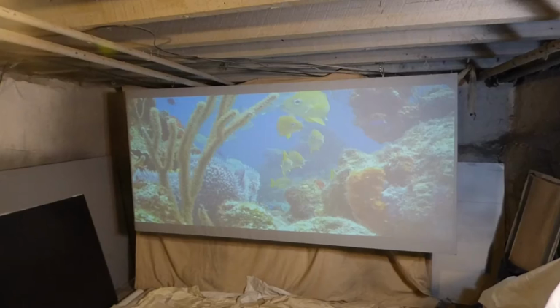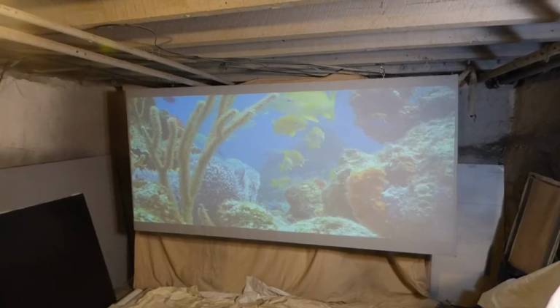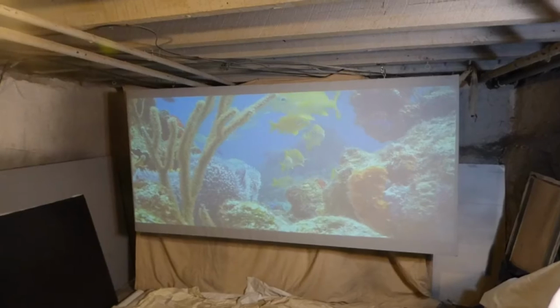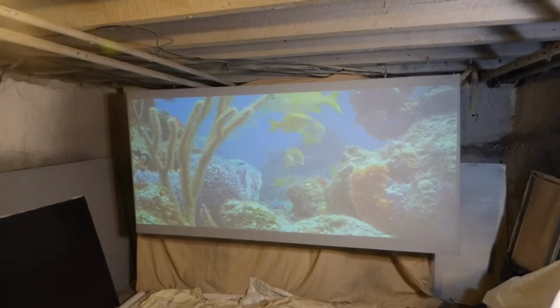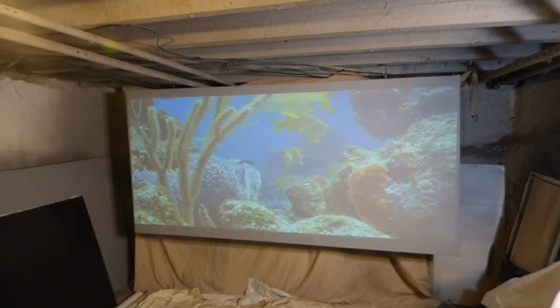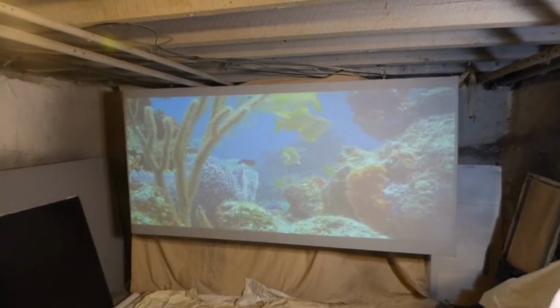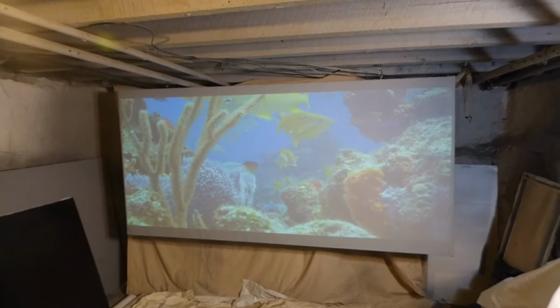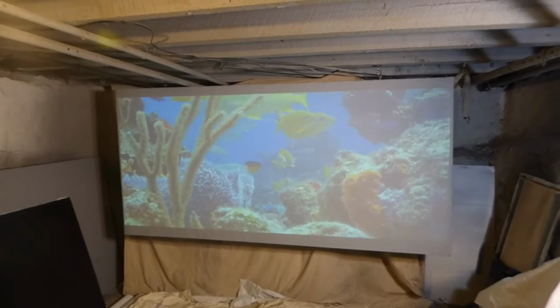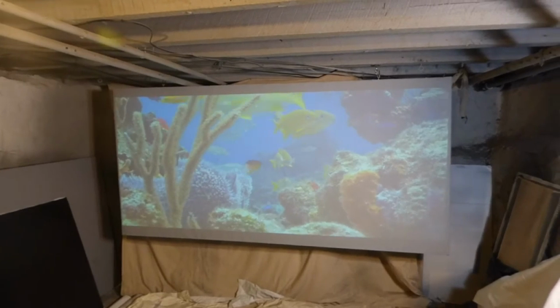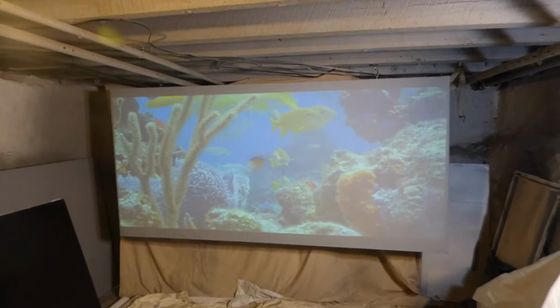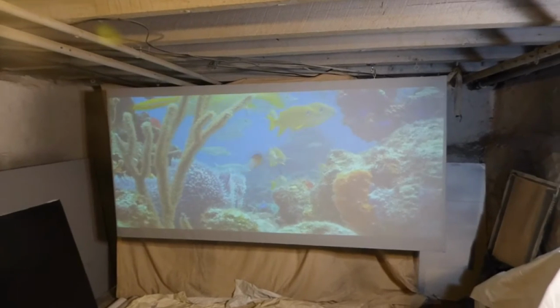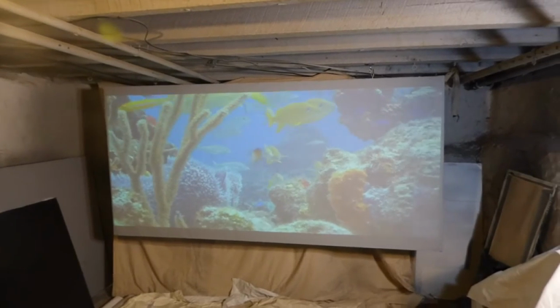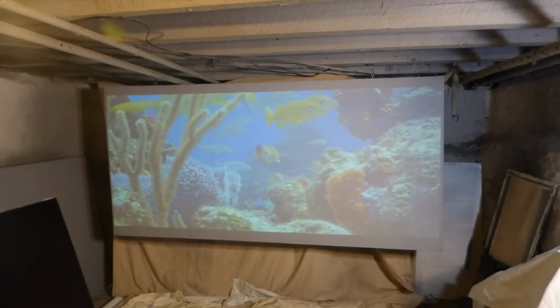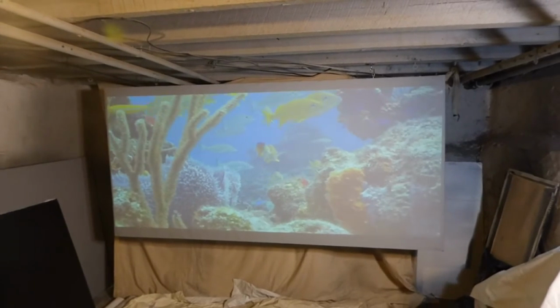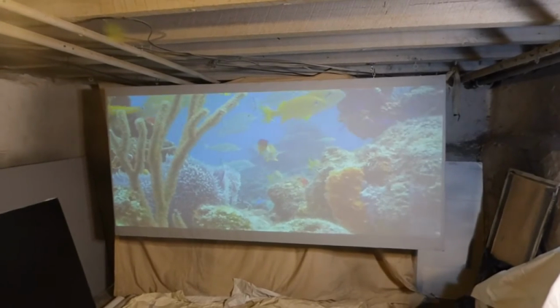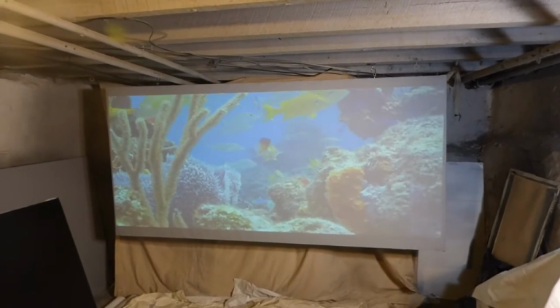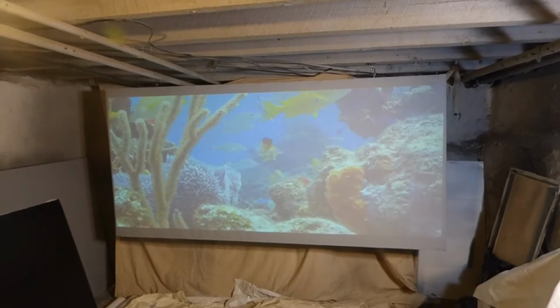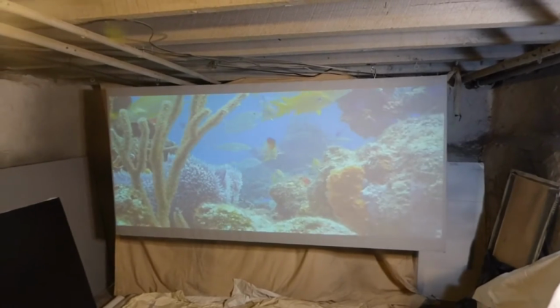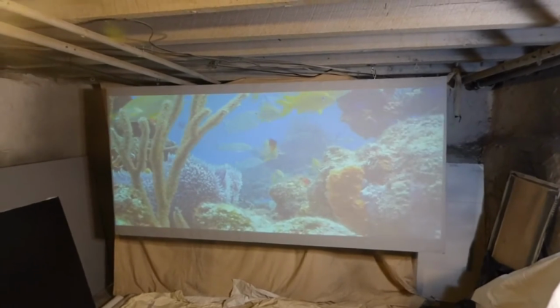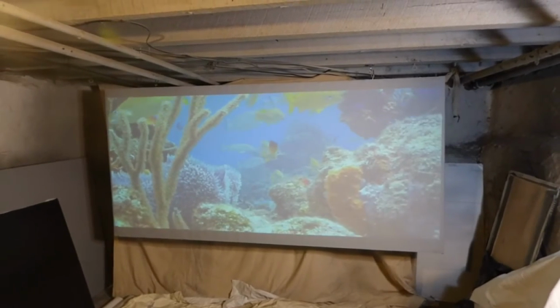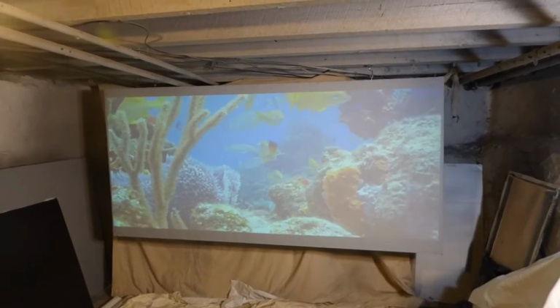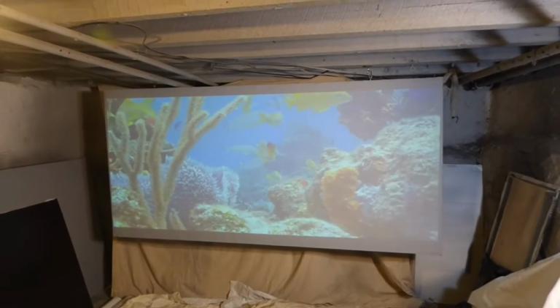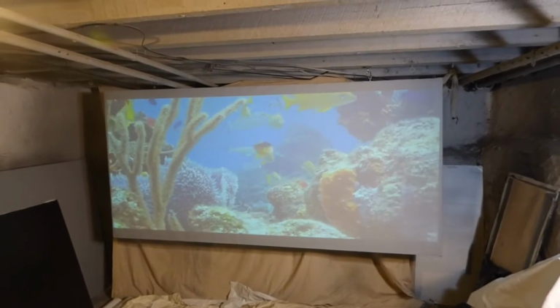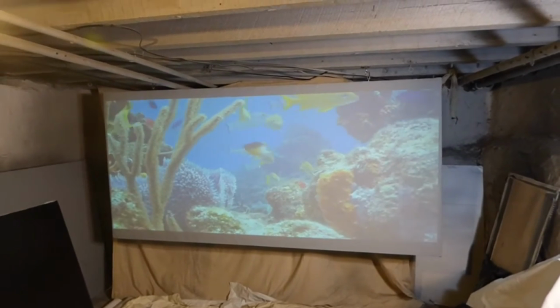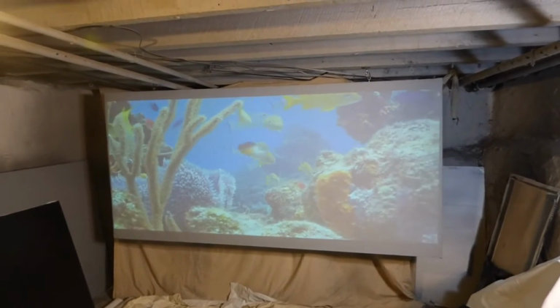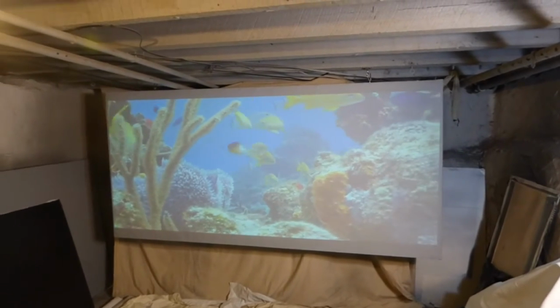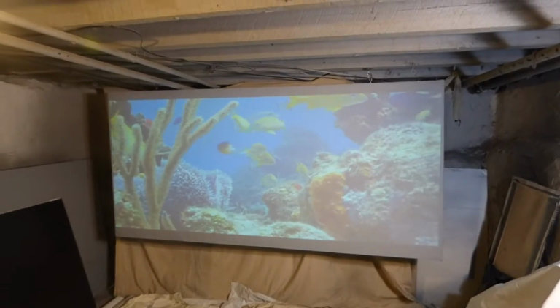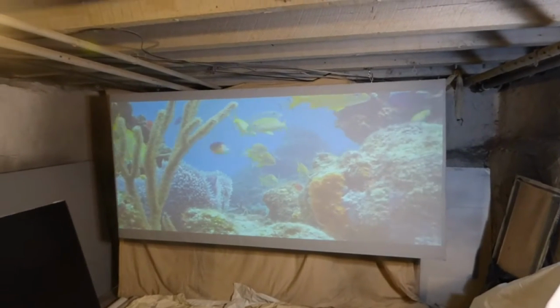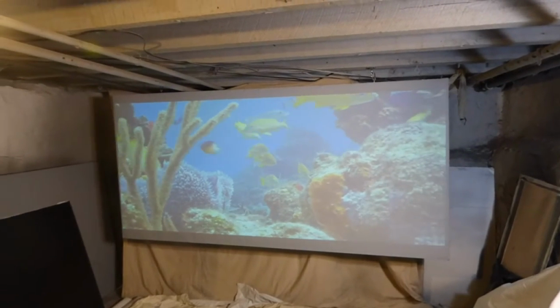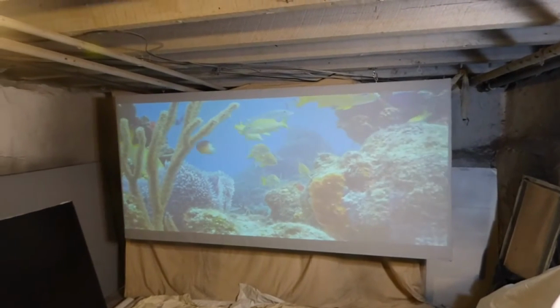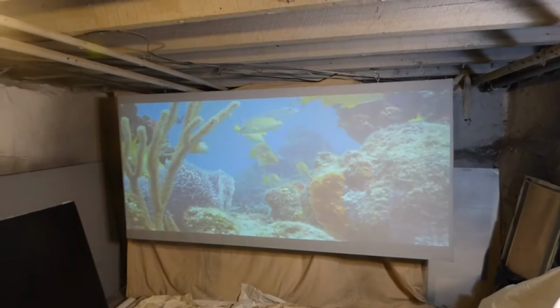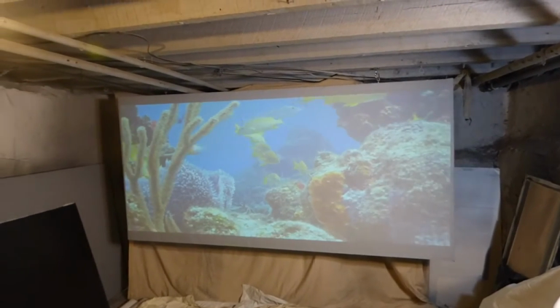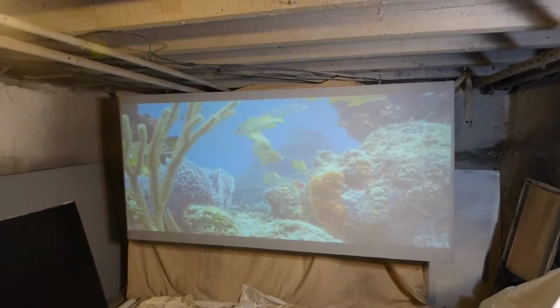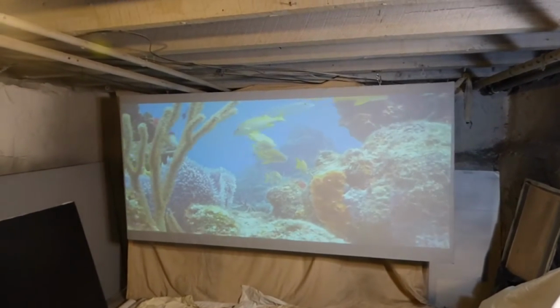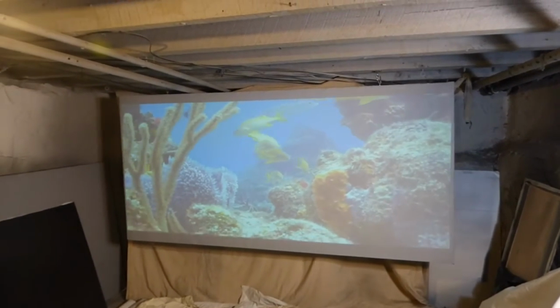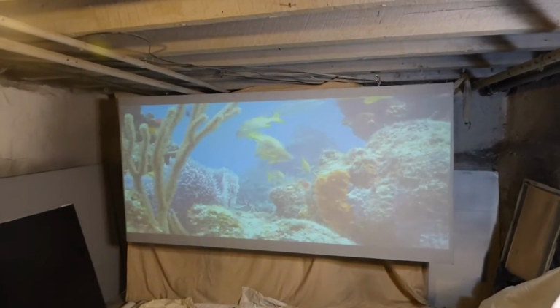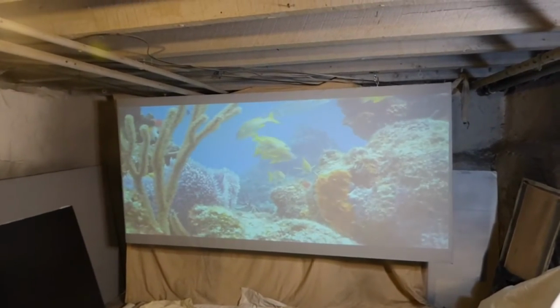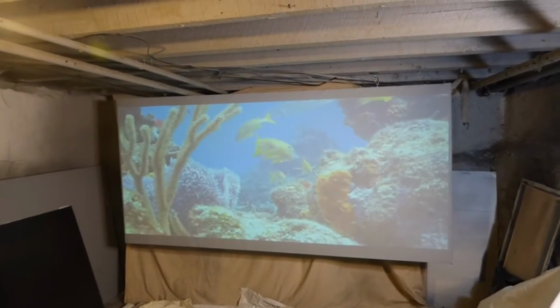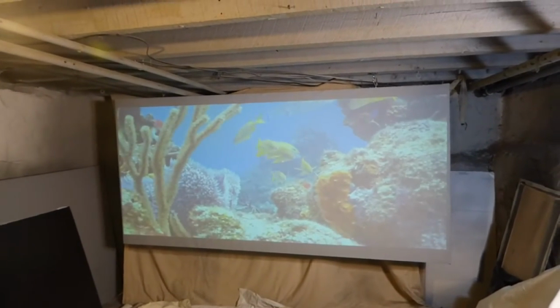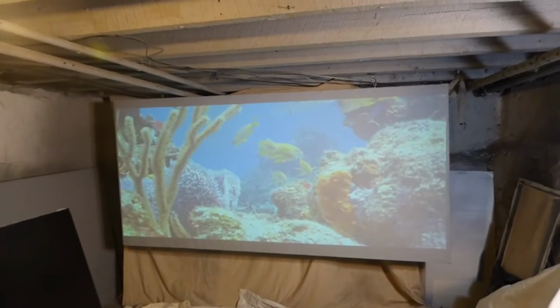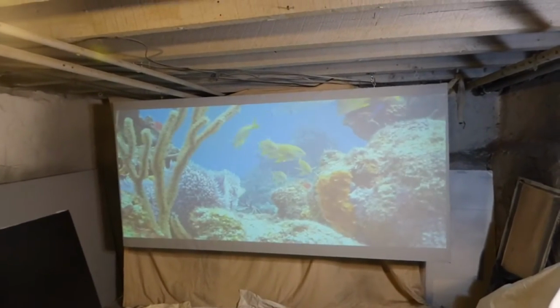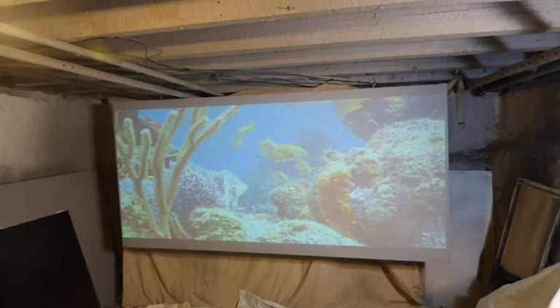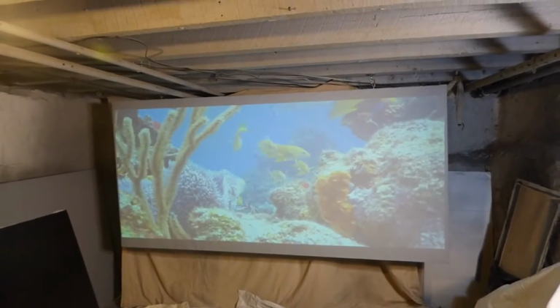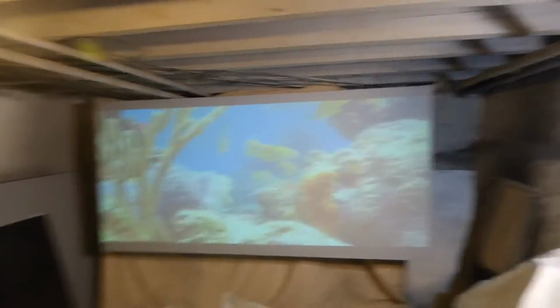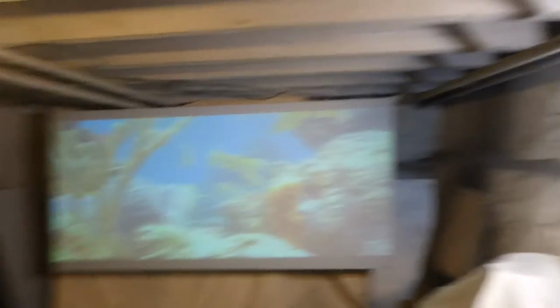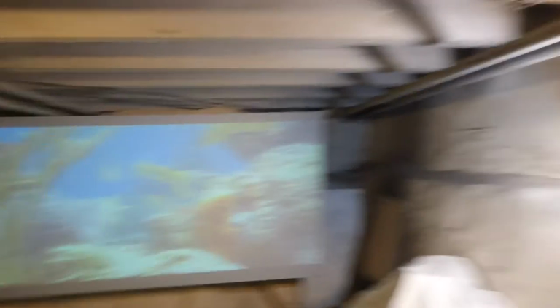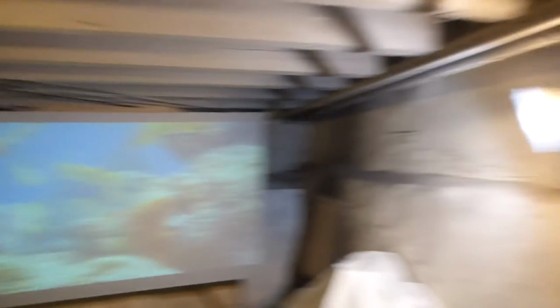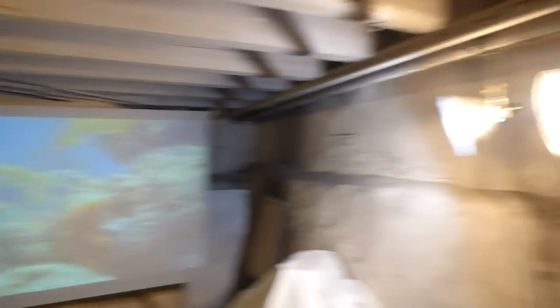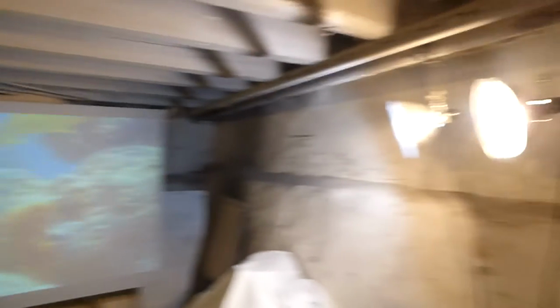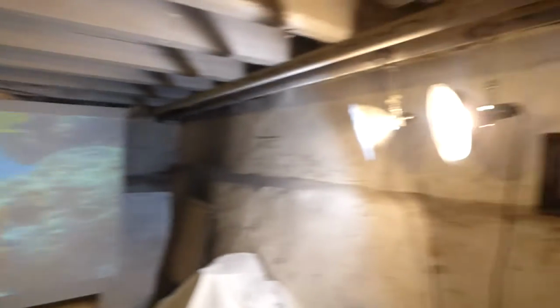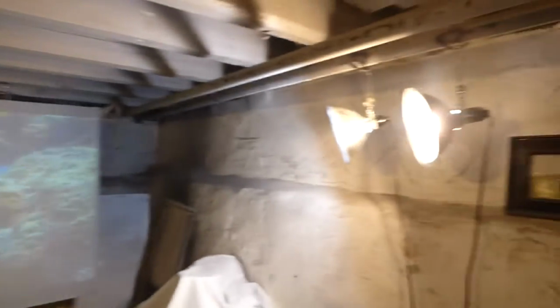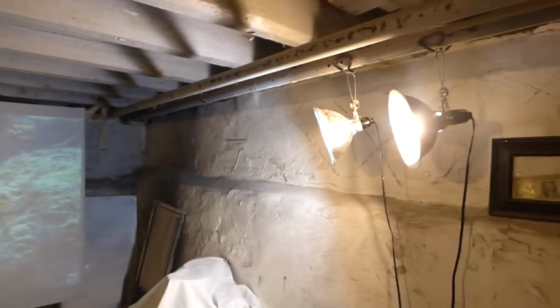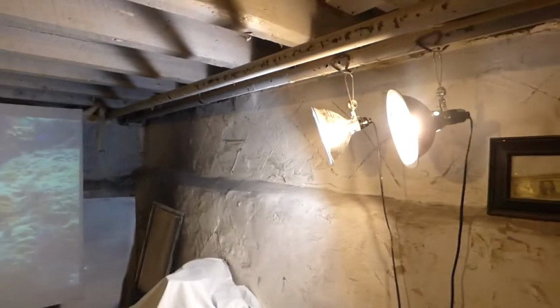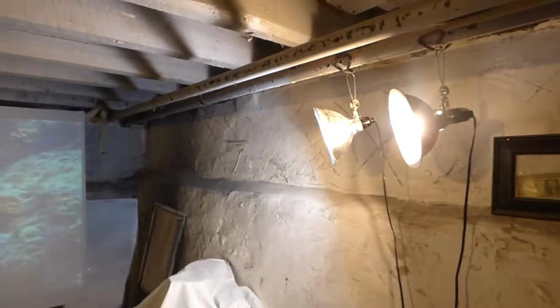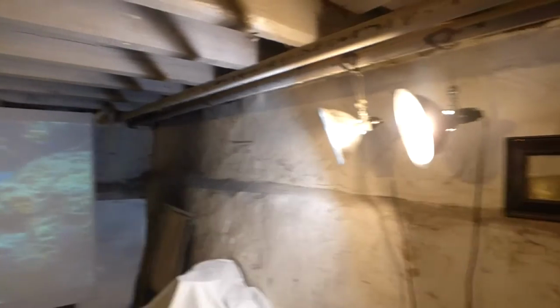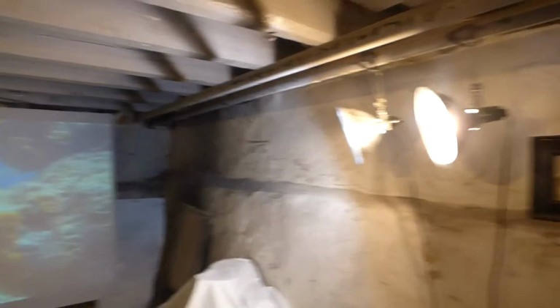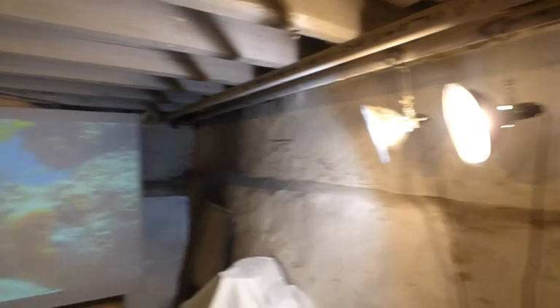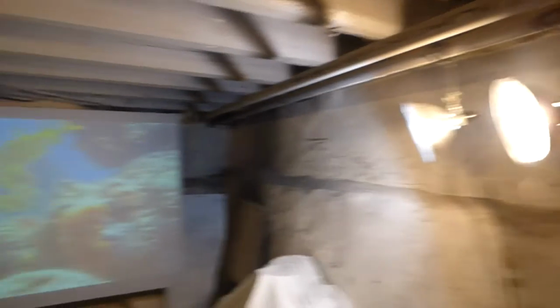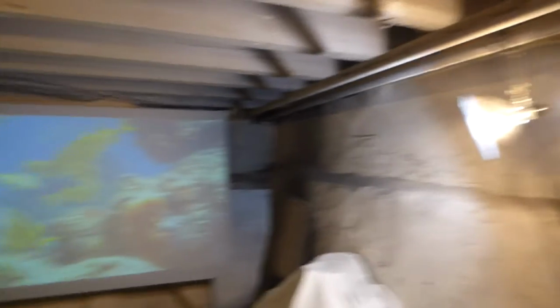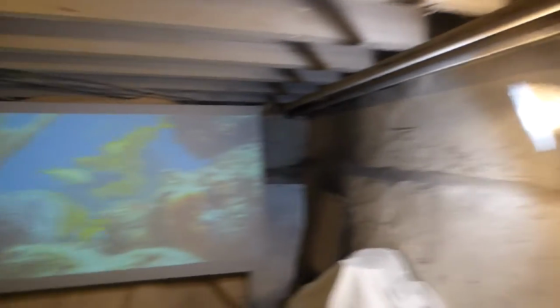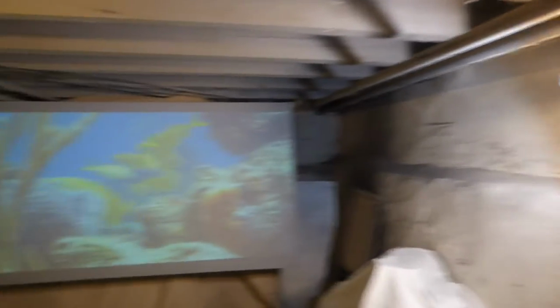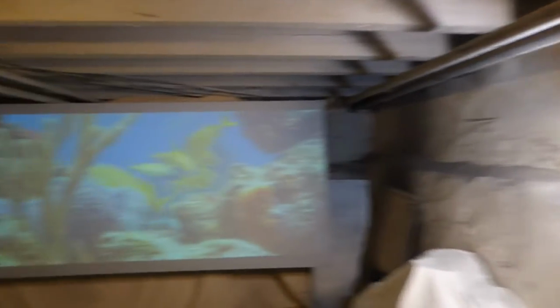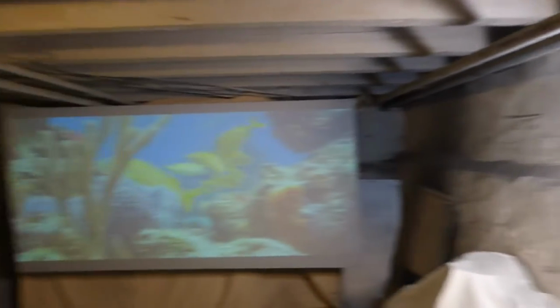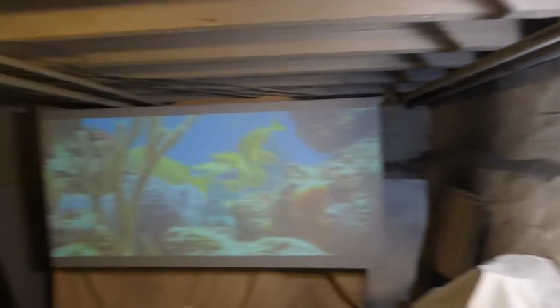How you doing out there? My name is Kenneth Bird. I'm the creator of Crystal Edge Technology Projection Screens using Smart Technology Gain.